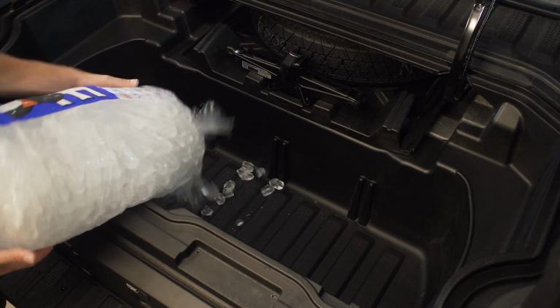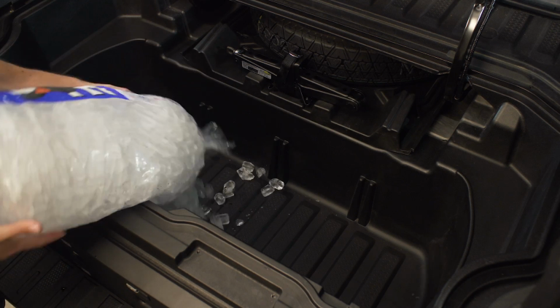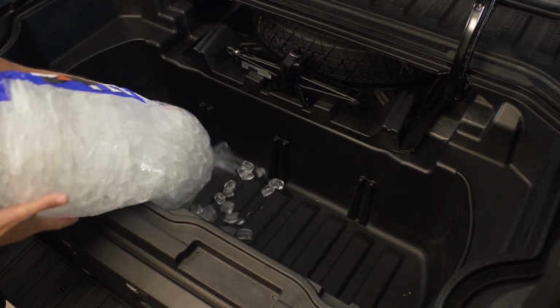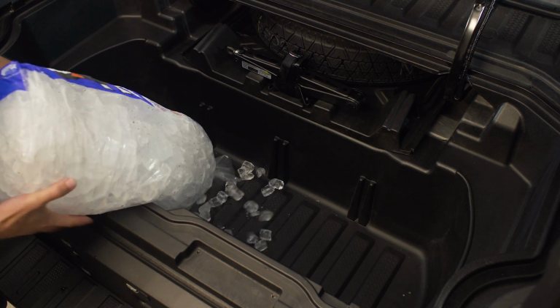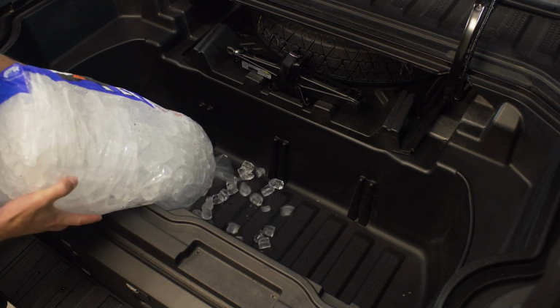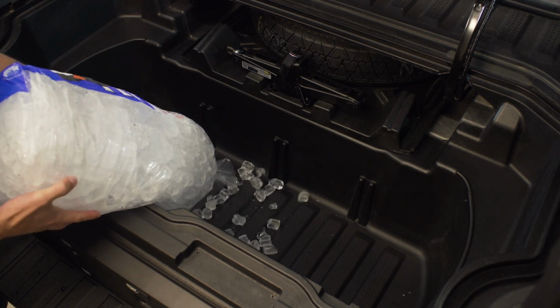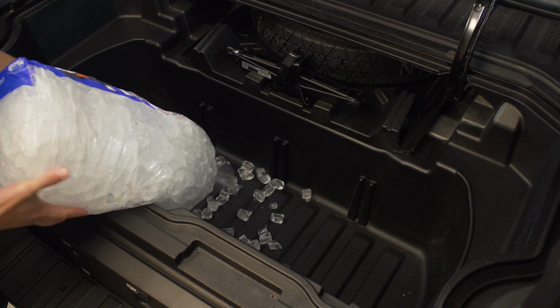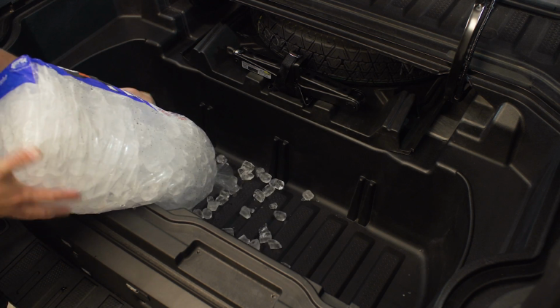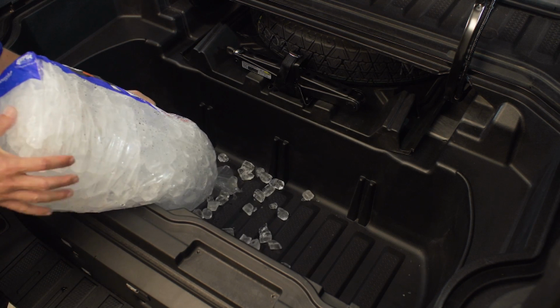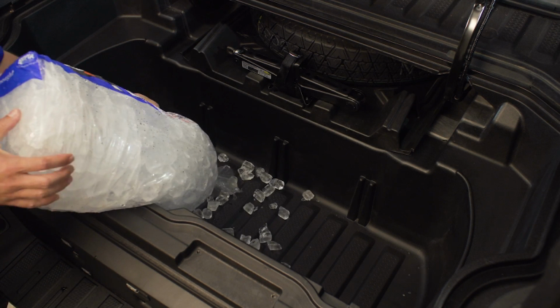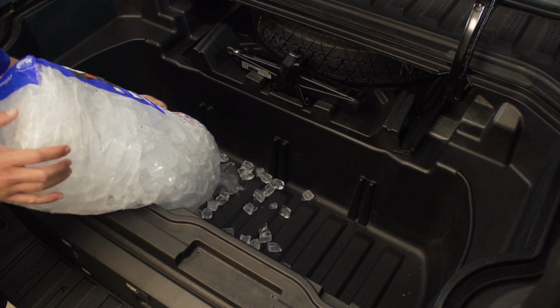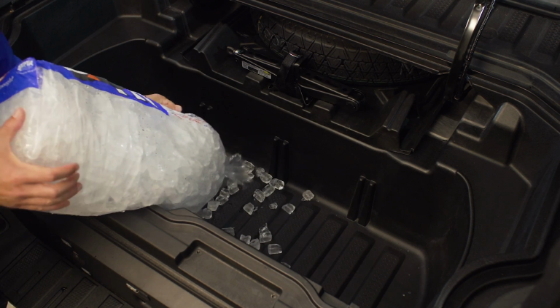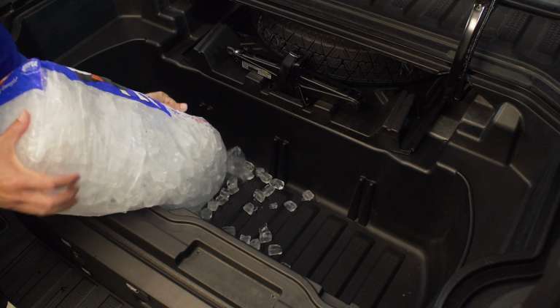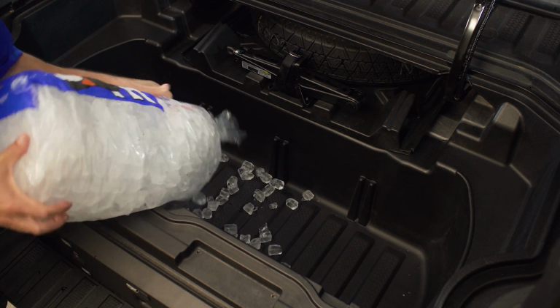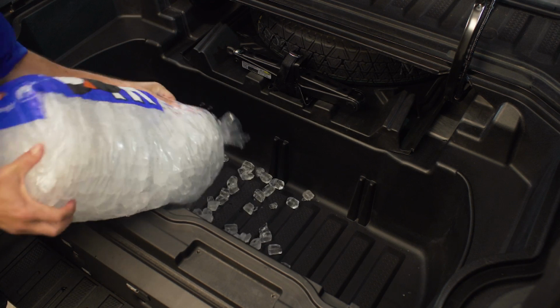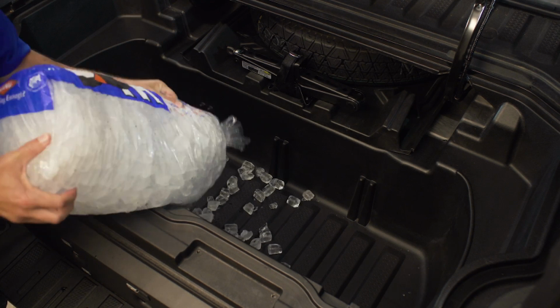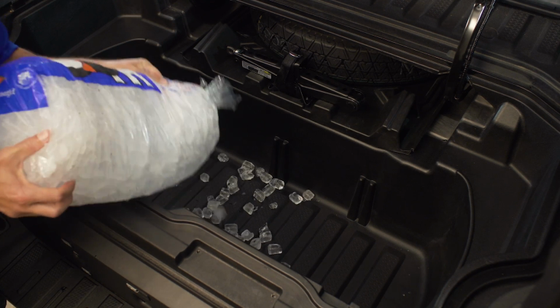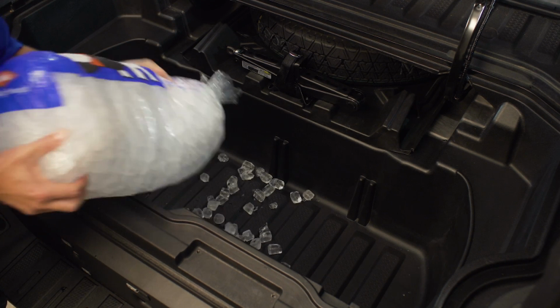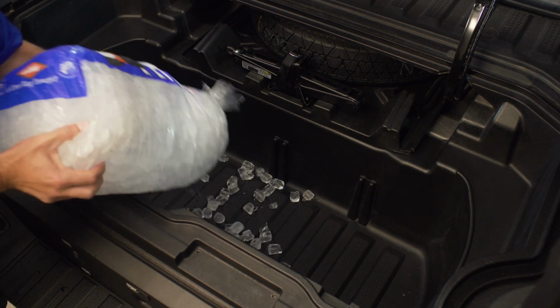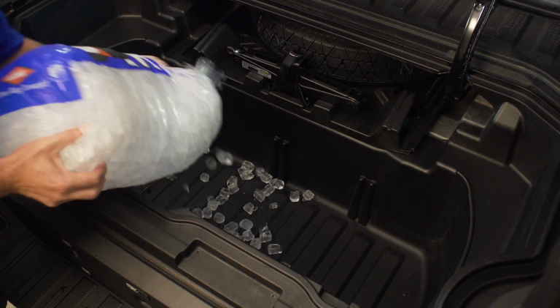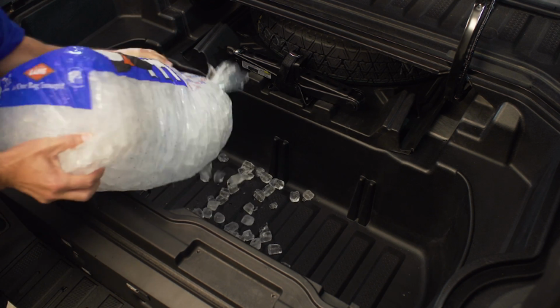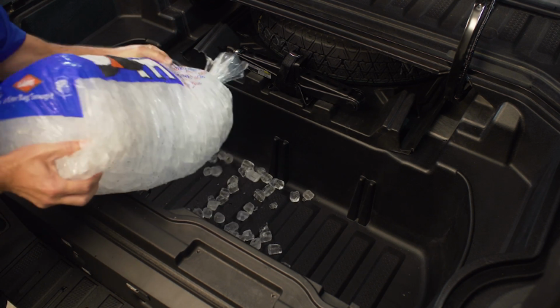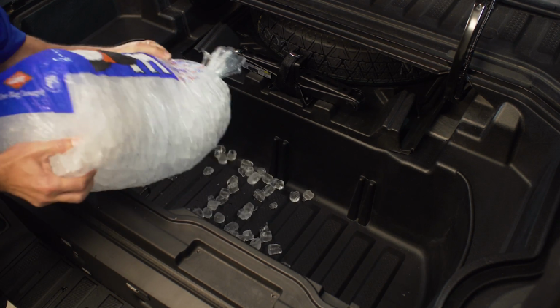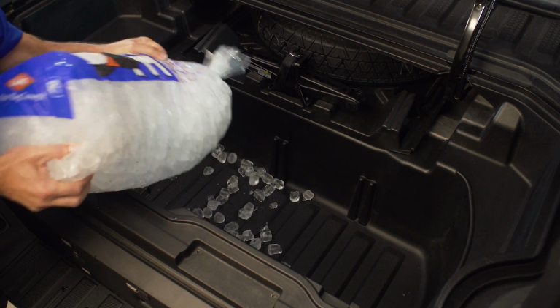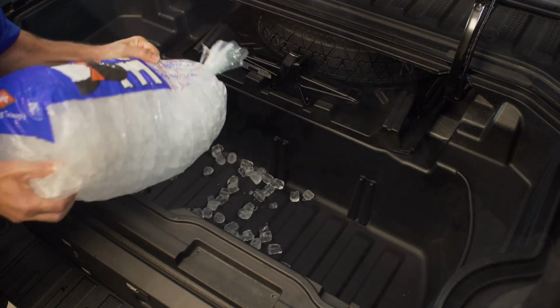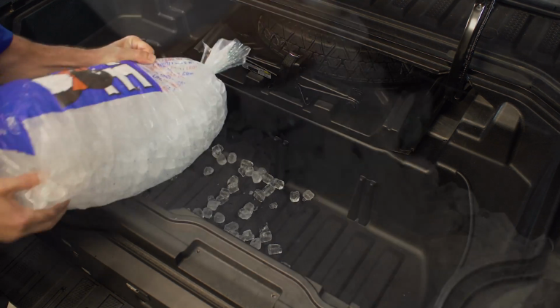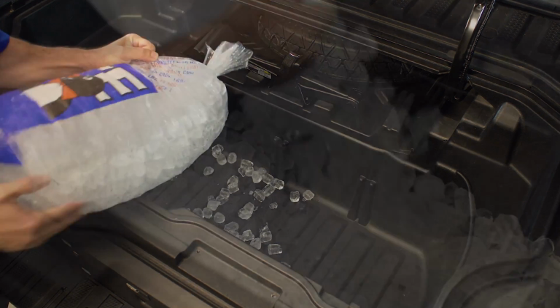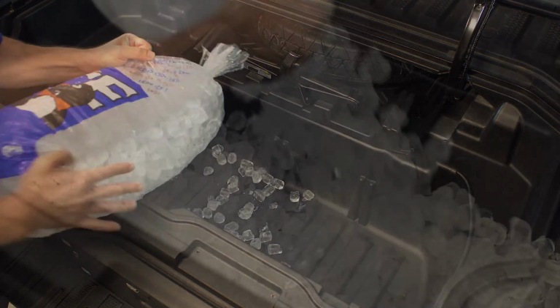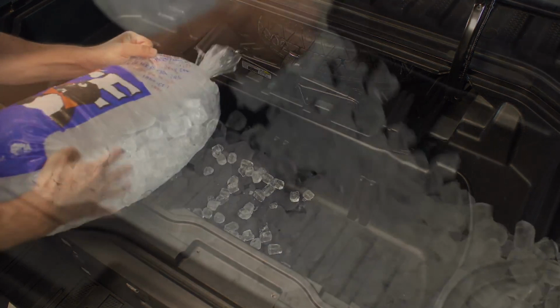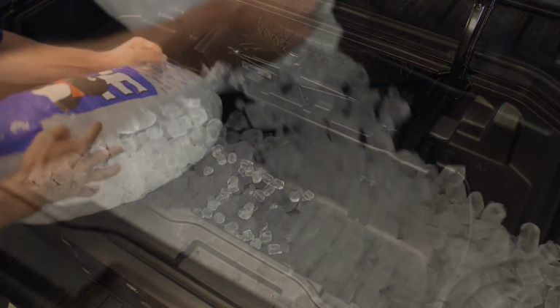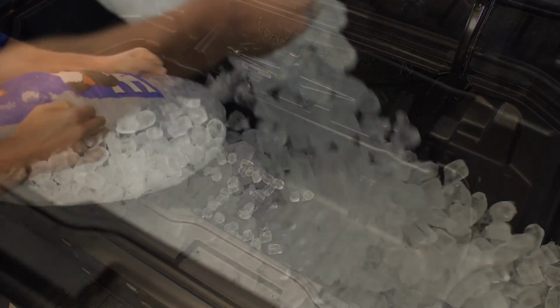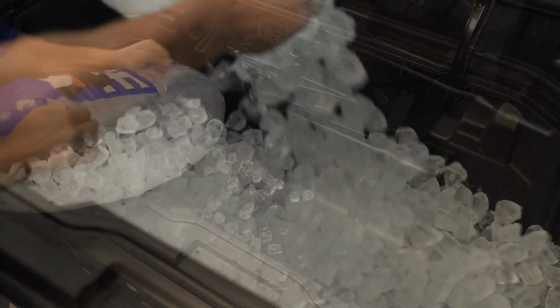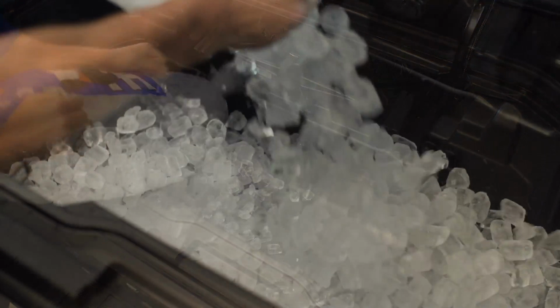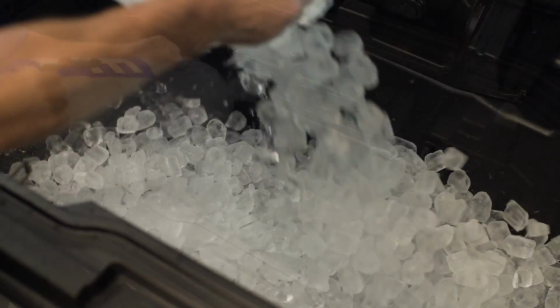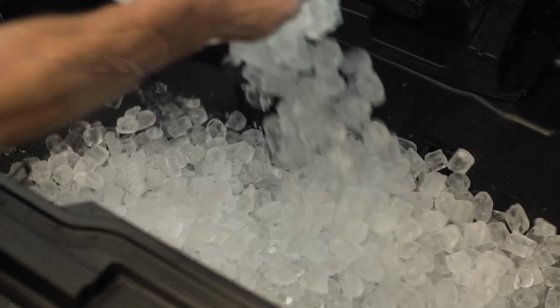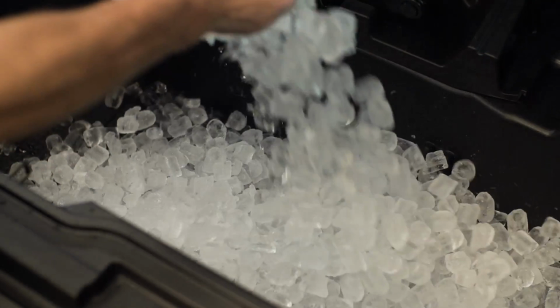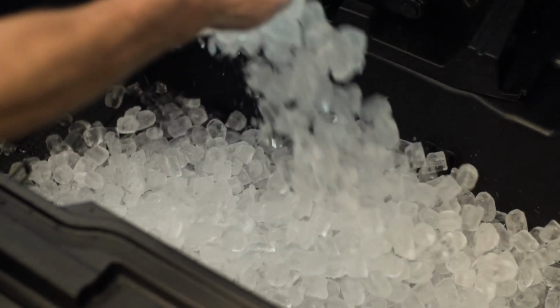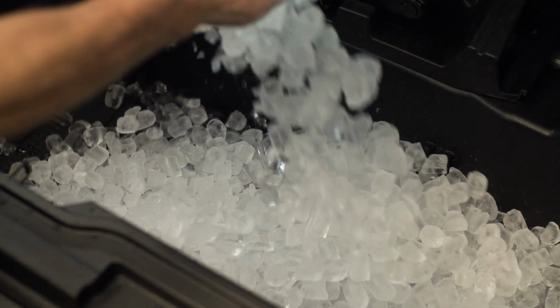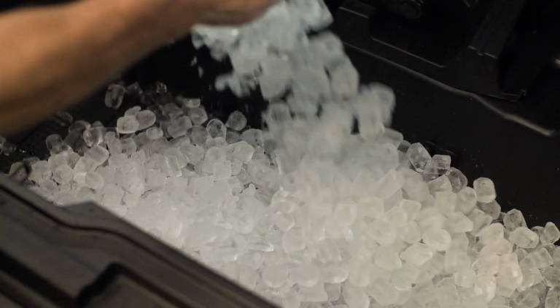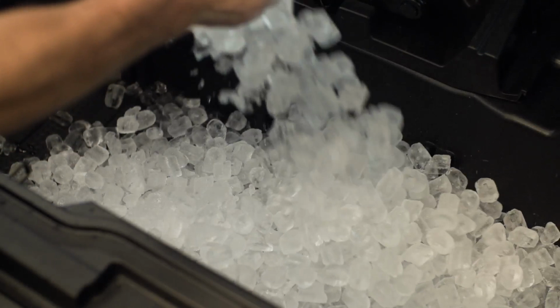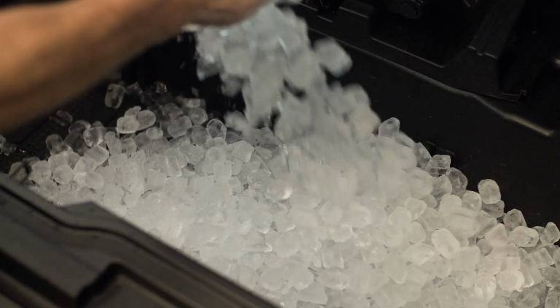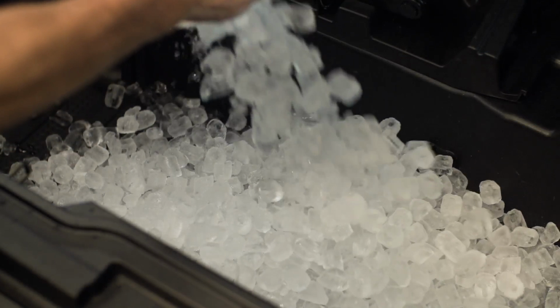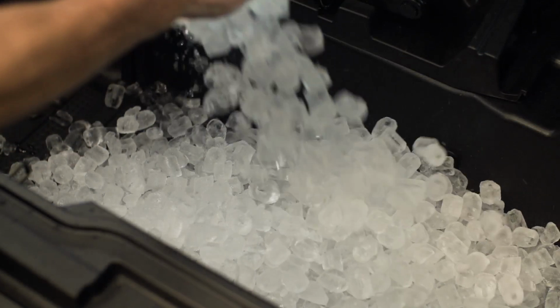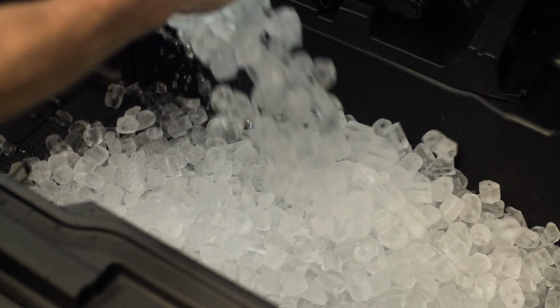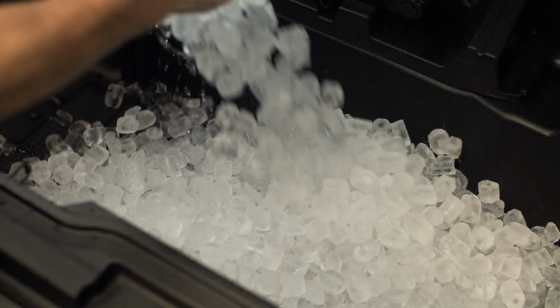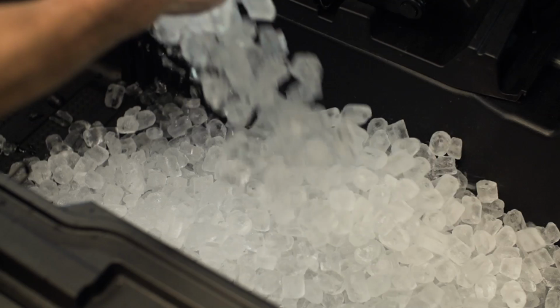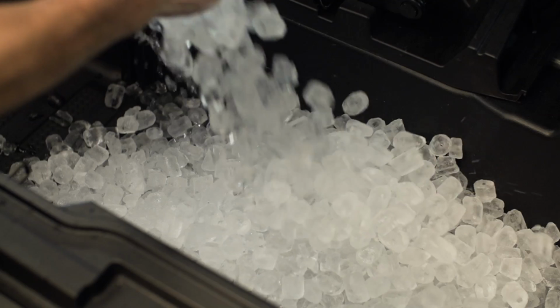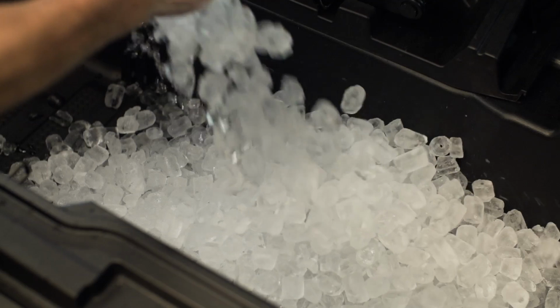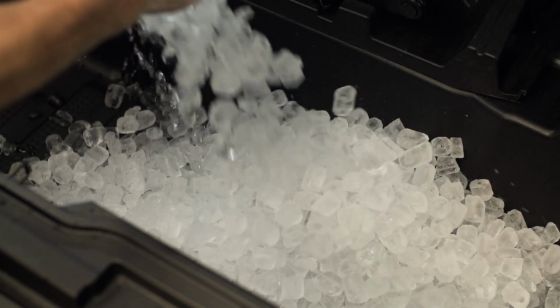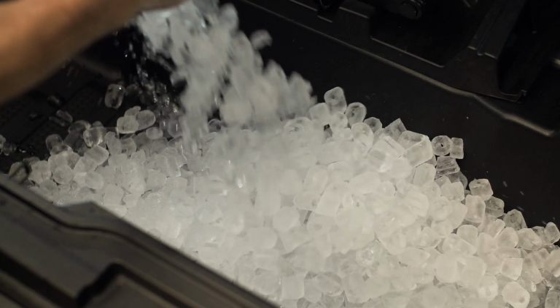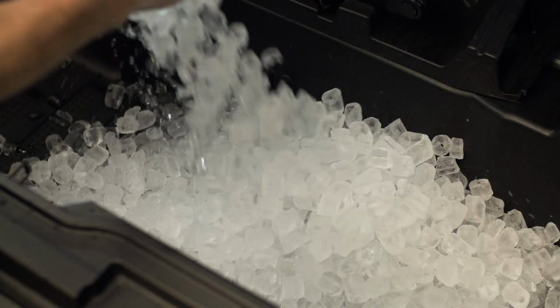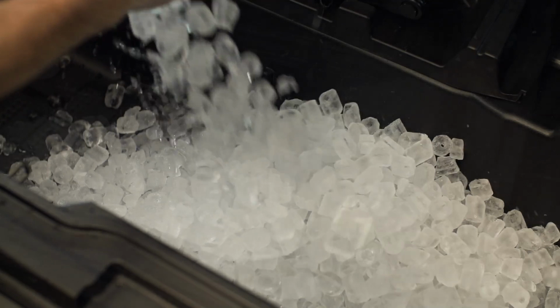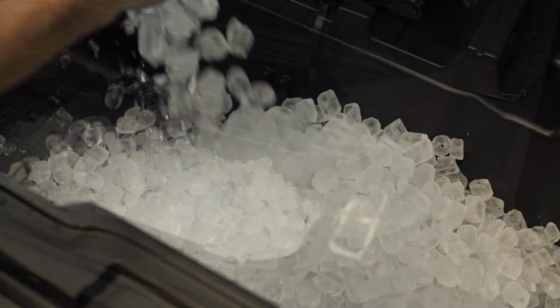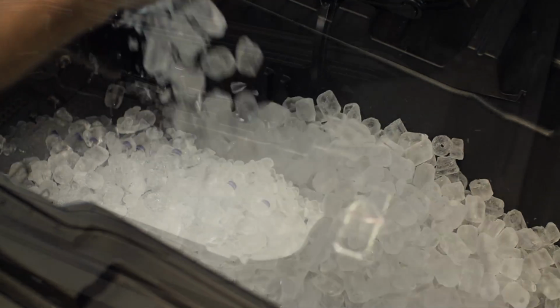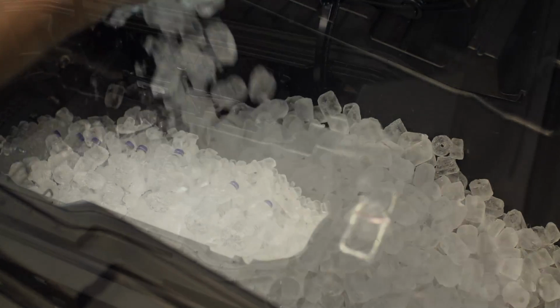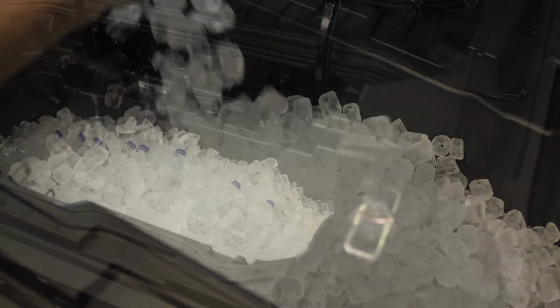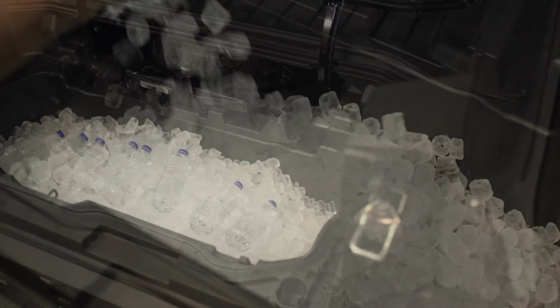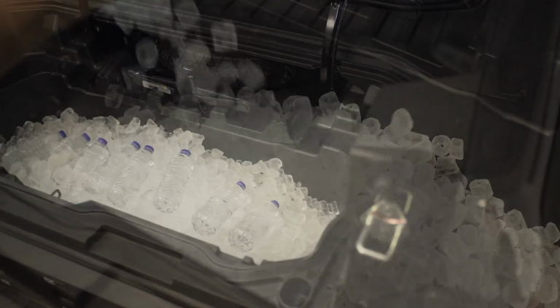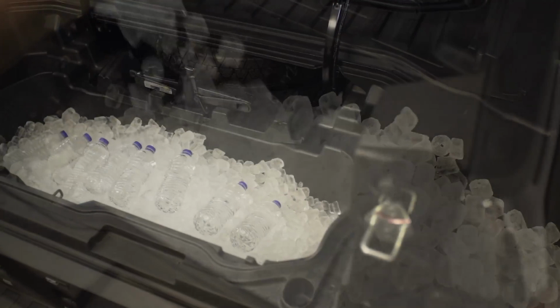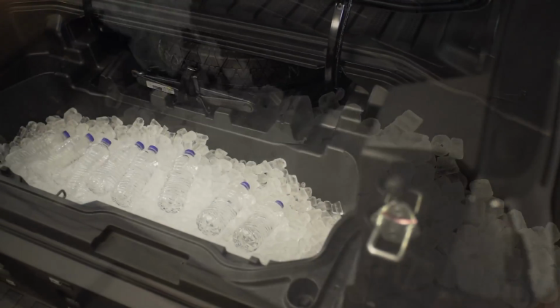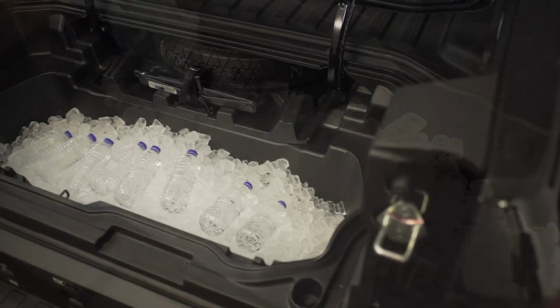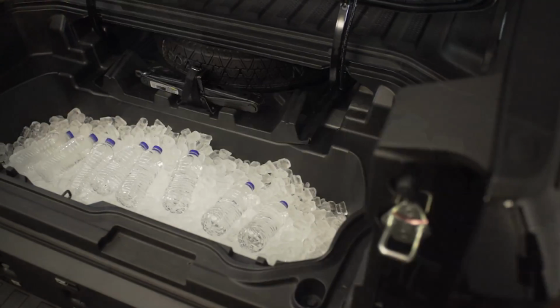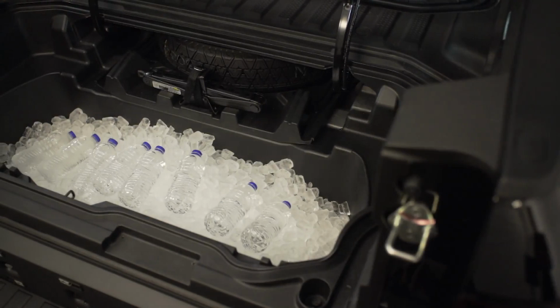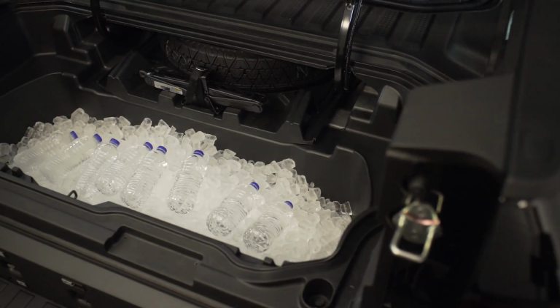Honda has also very cleverly put an in-bed trunk, which is waterproof — you can use it for storage or as a cooler.